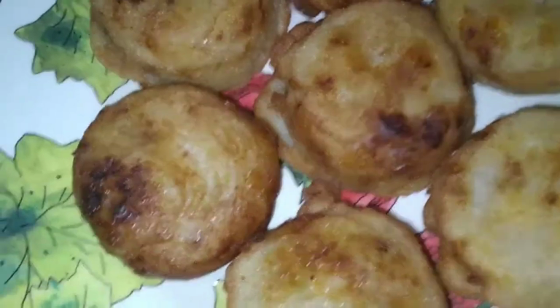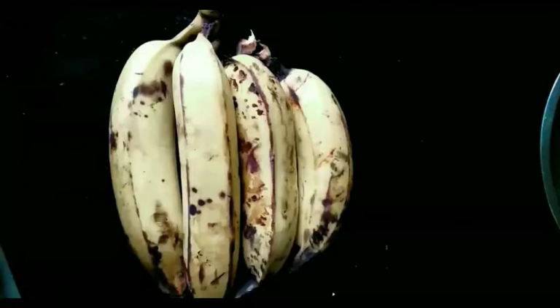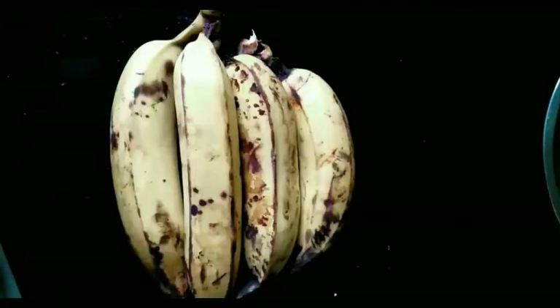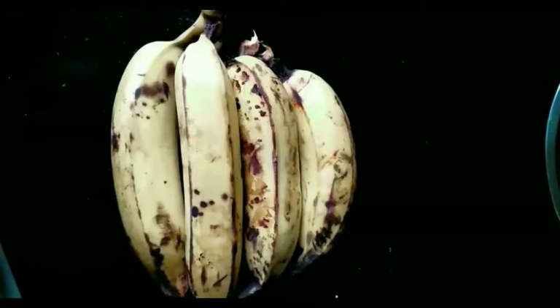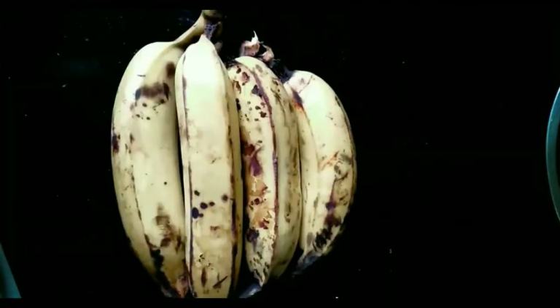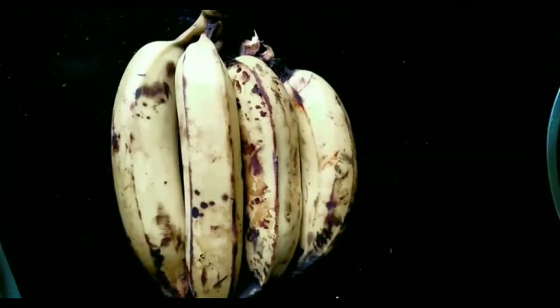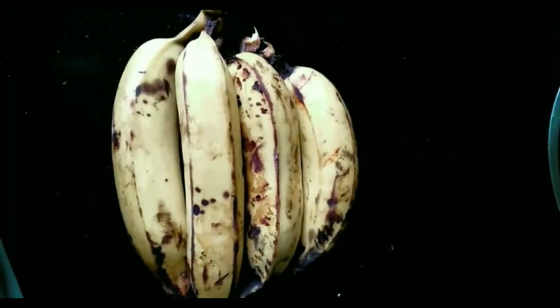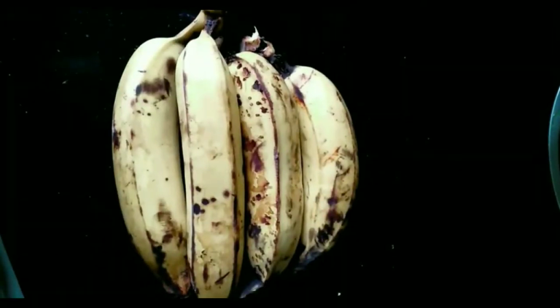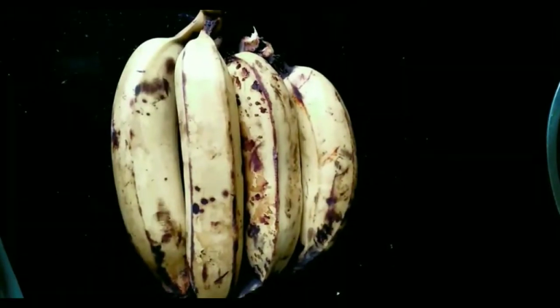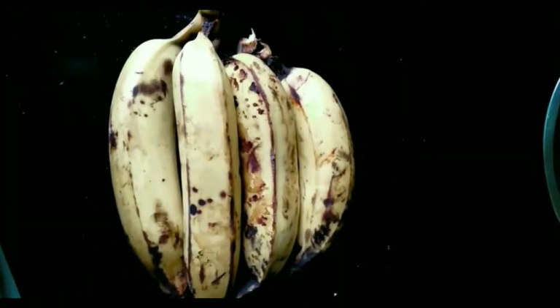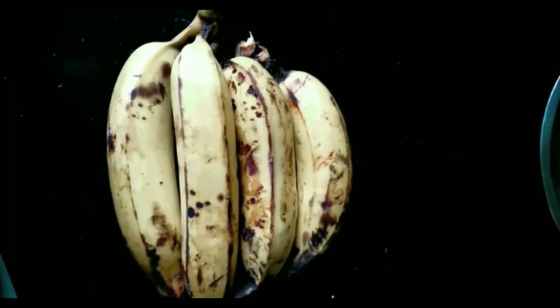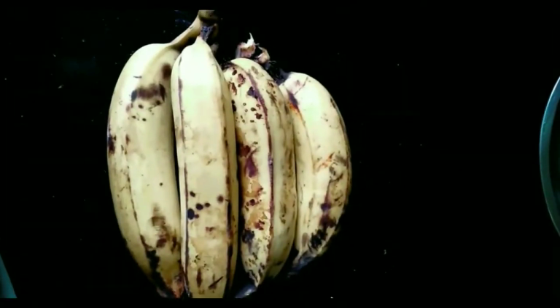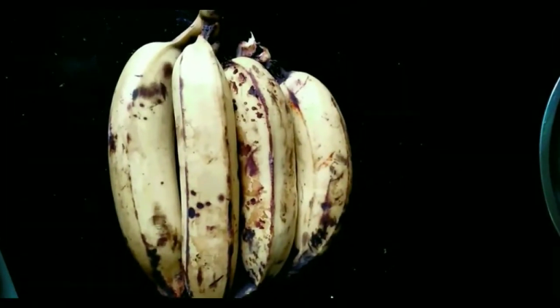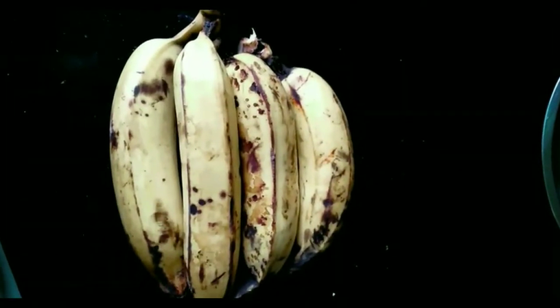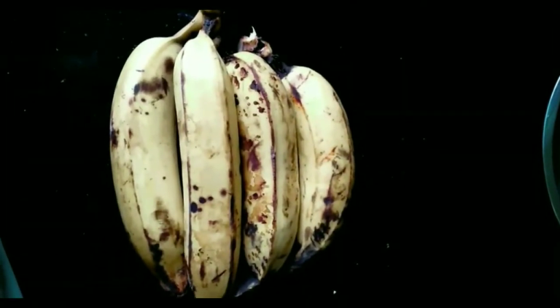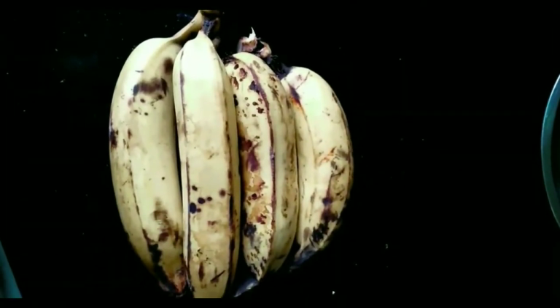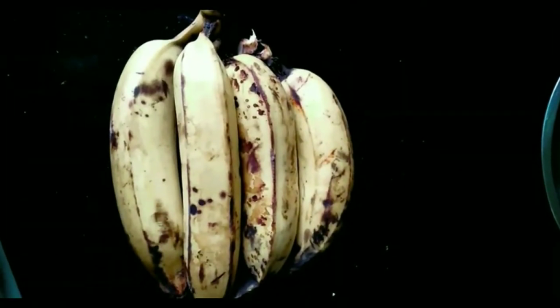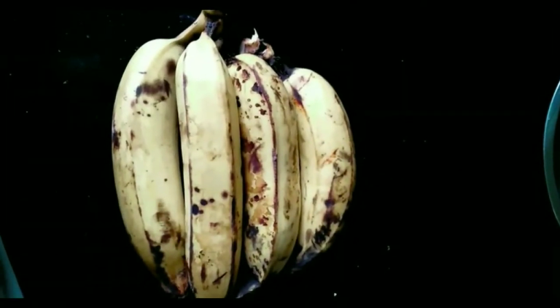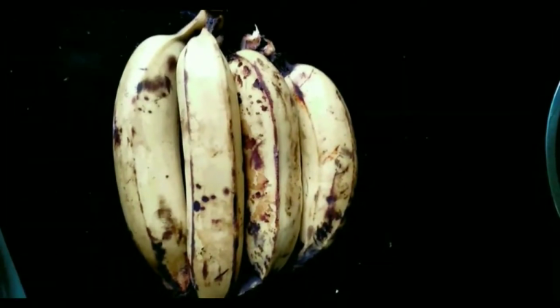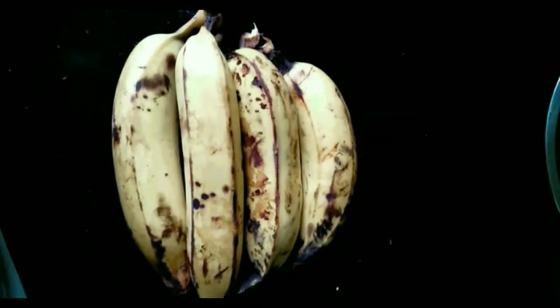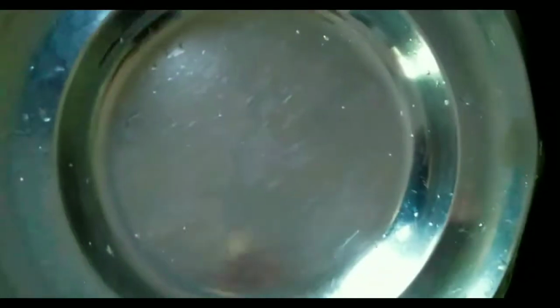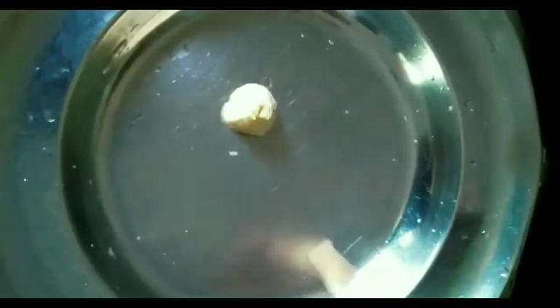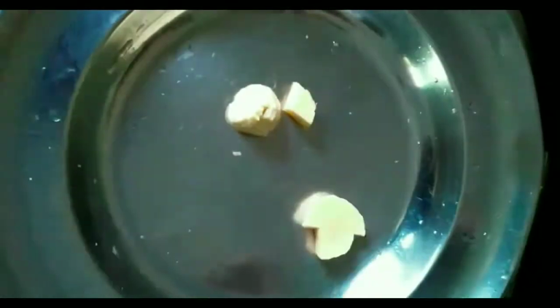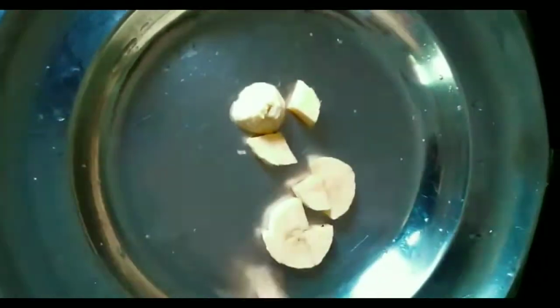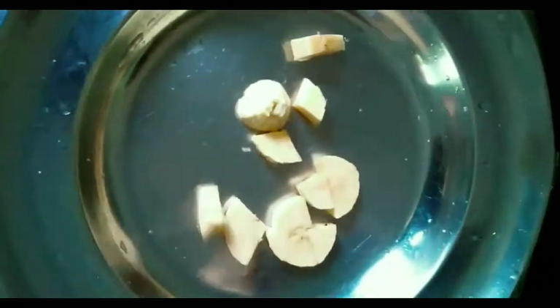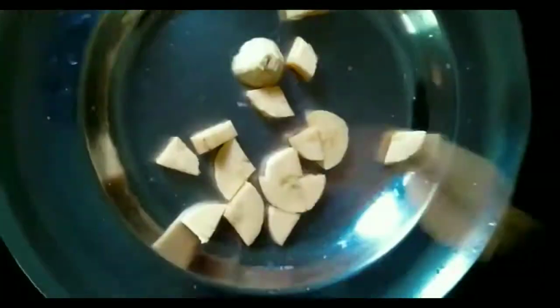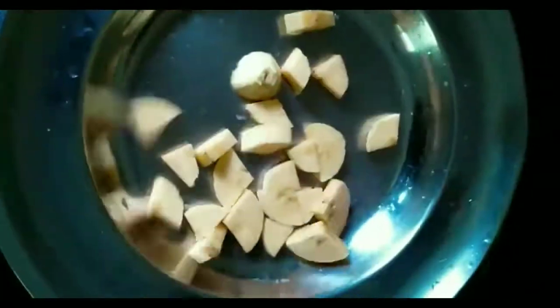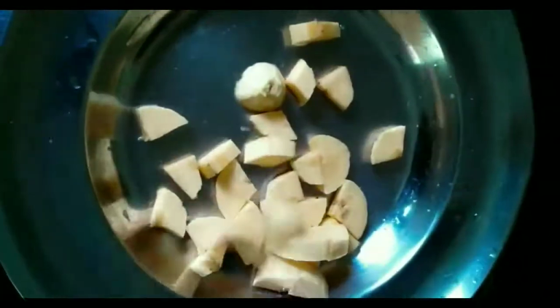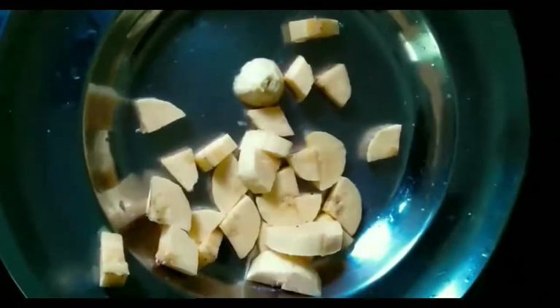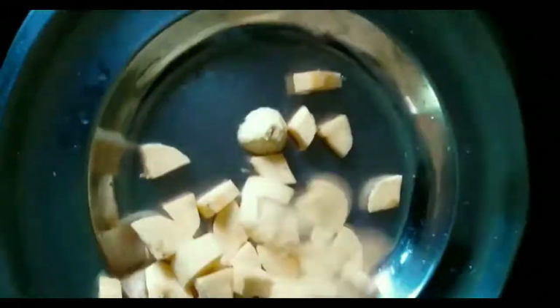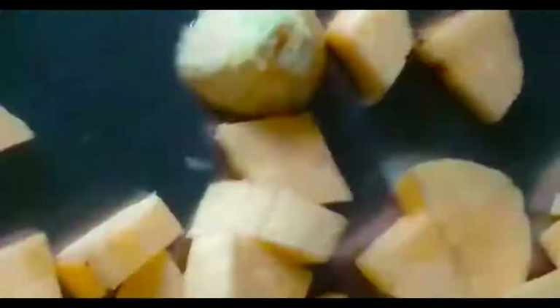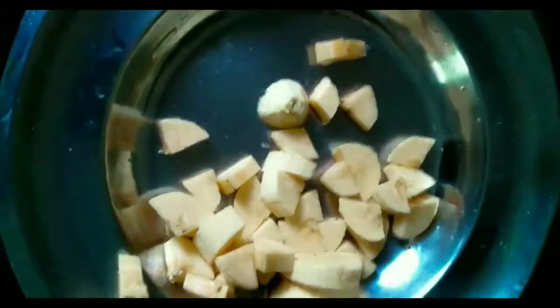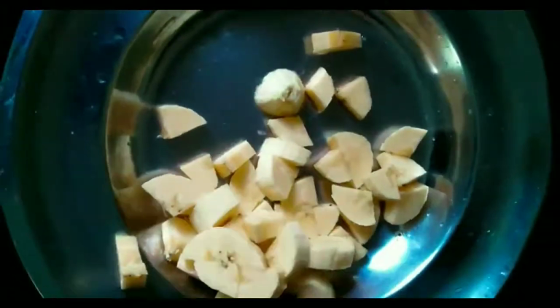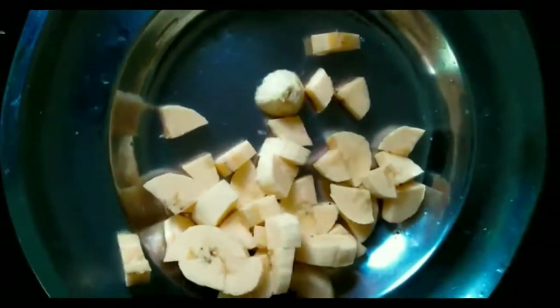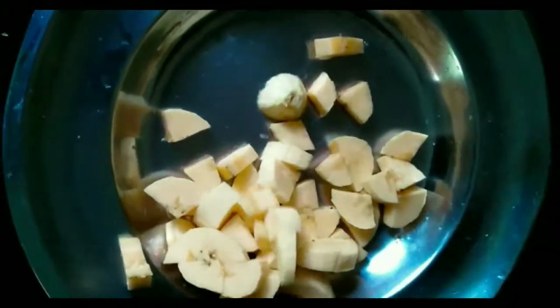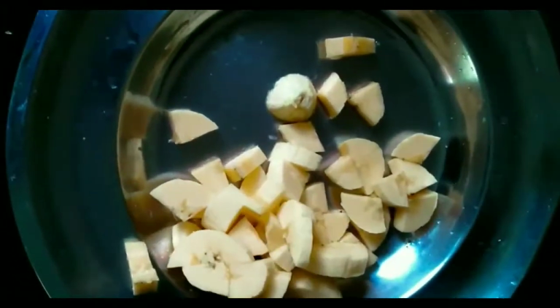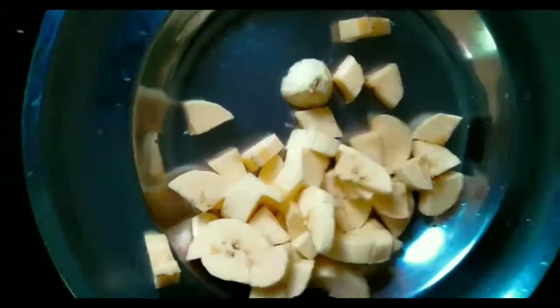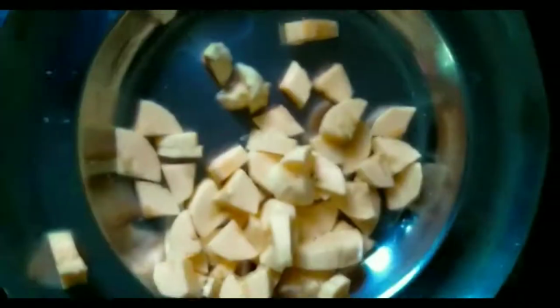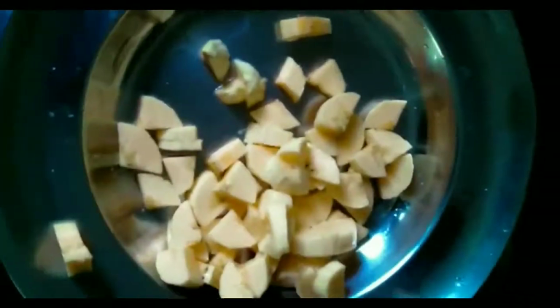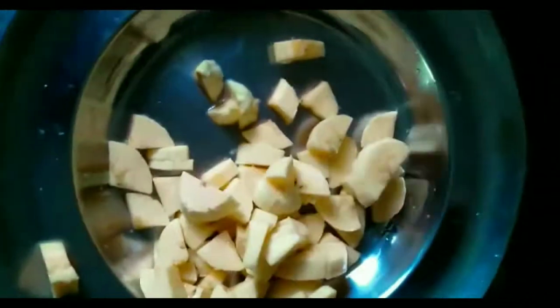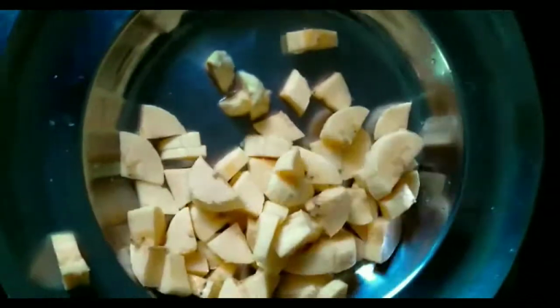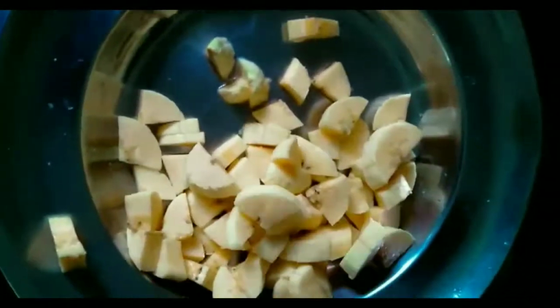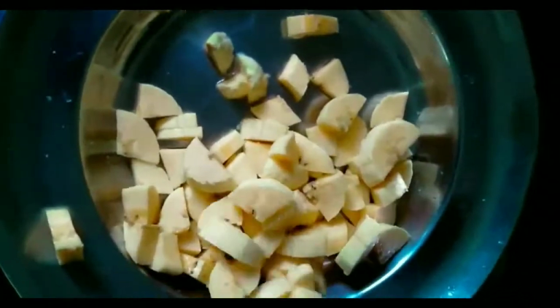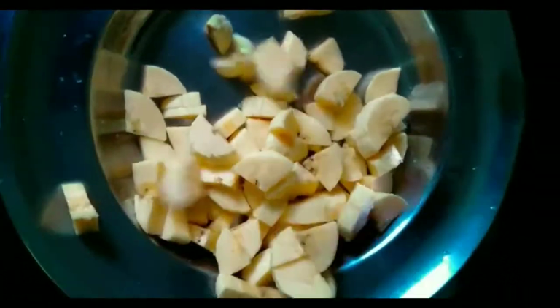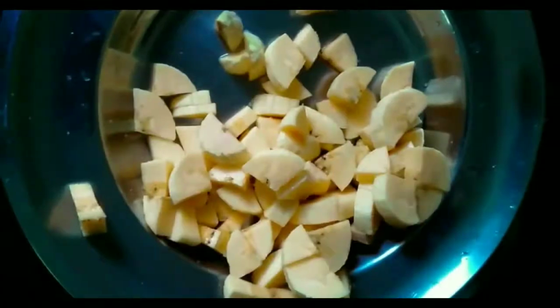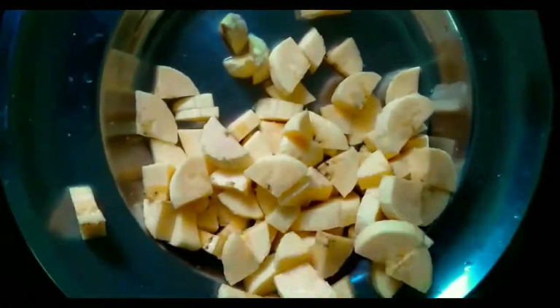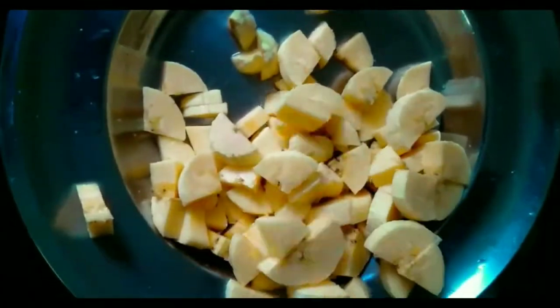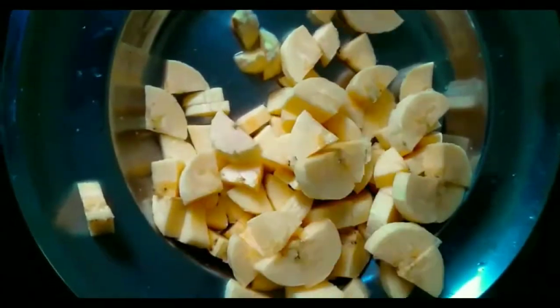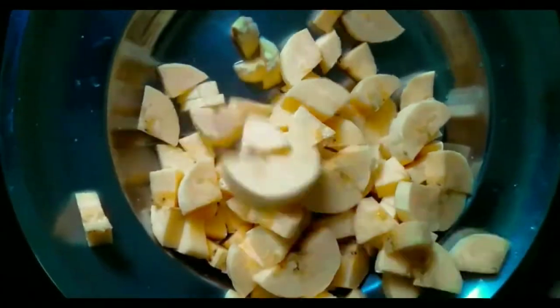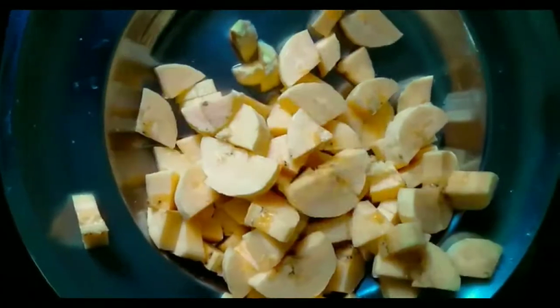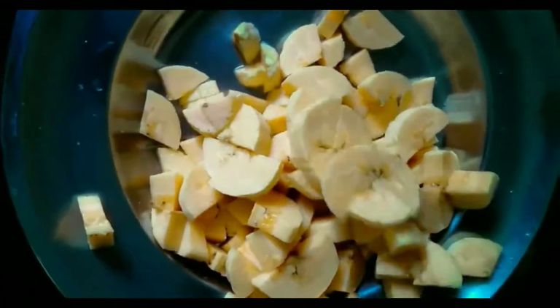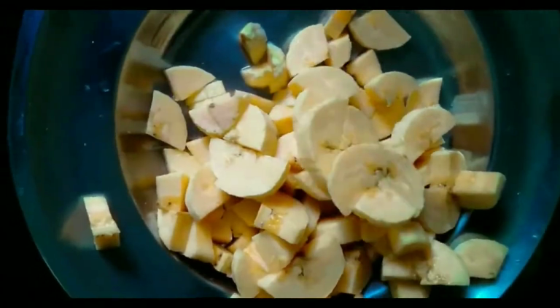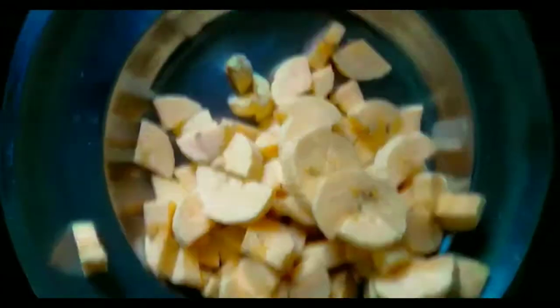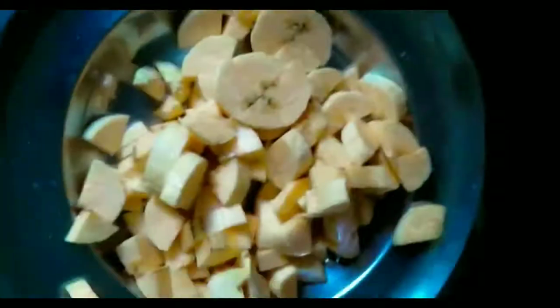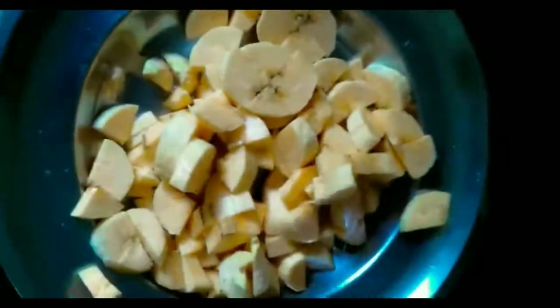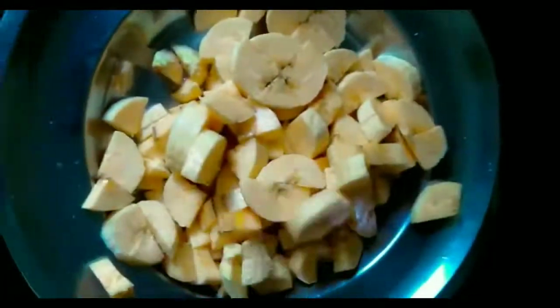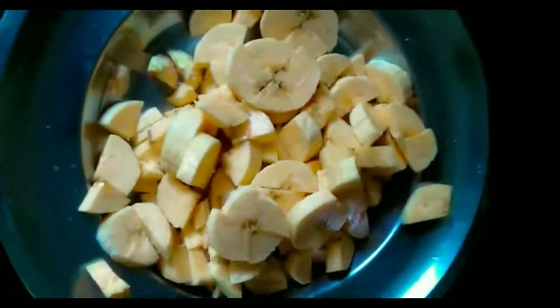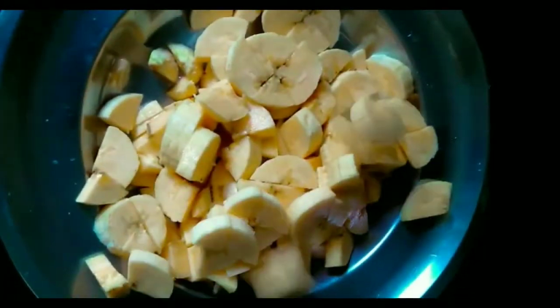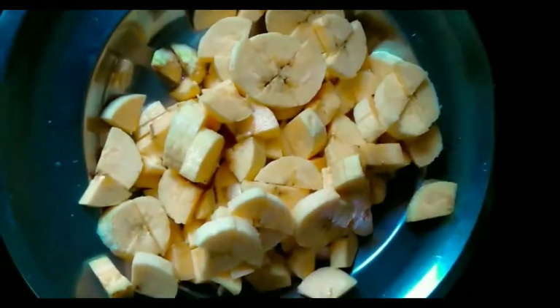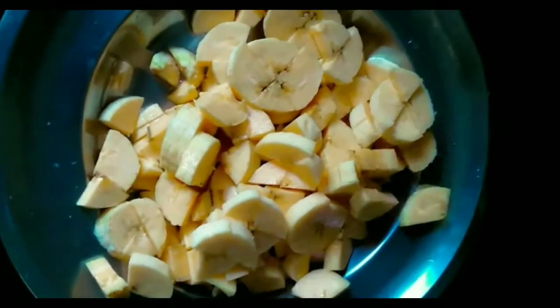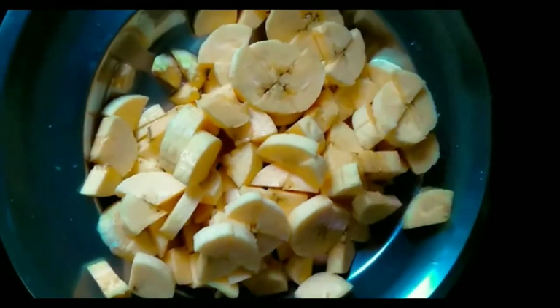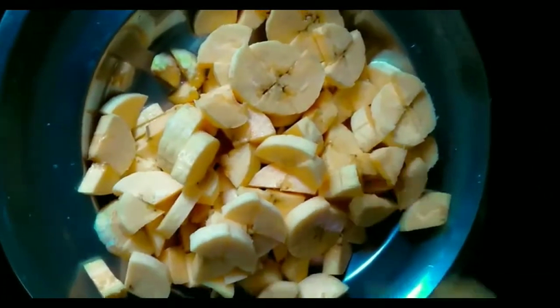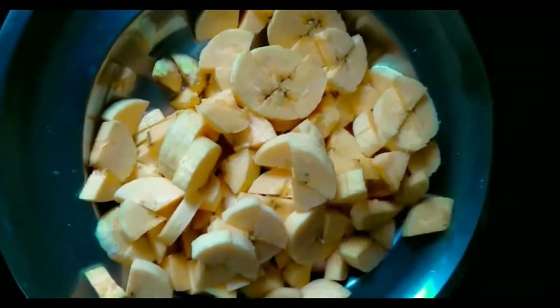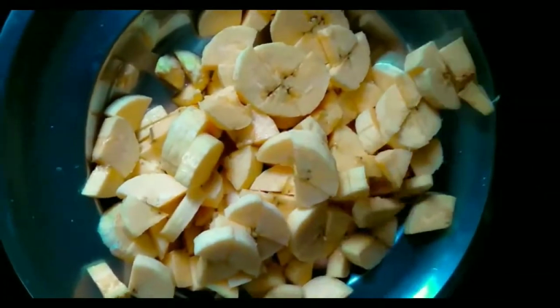I am going to cut 4 bananas into 4 pieces.